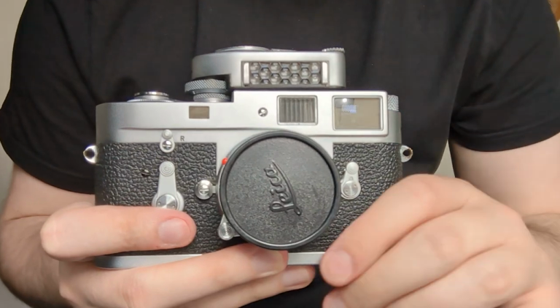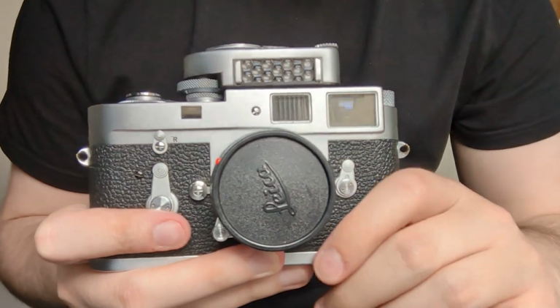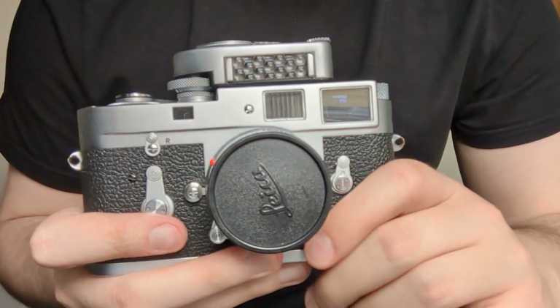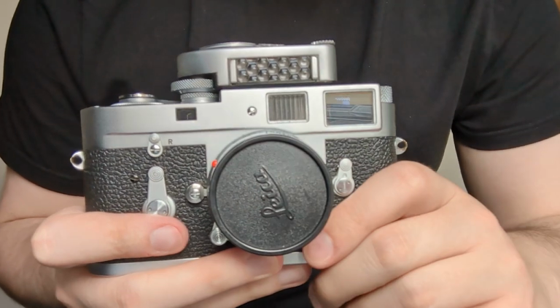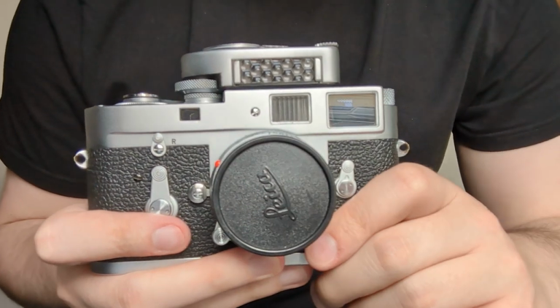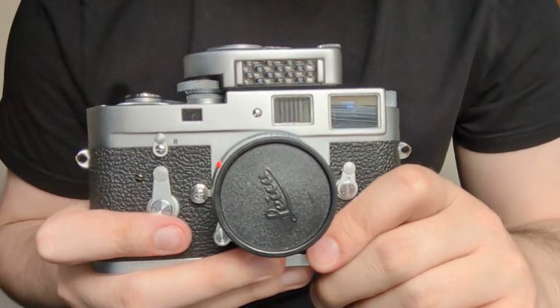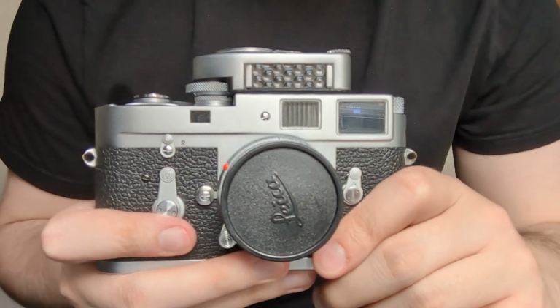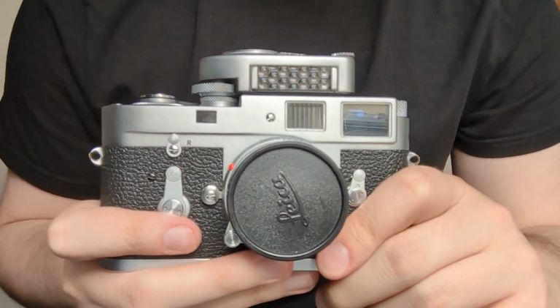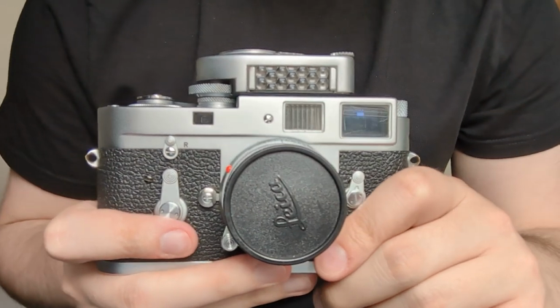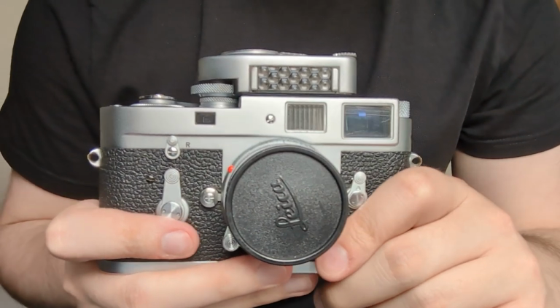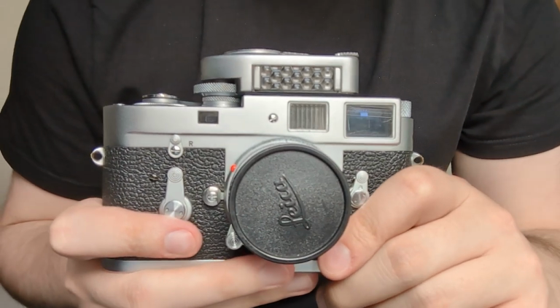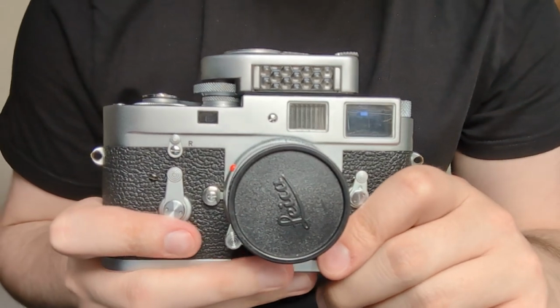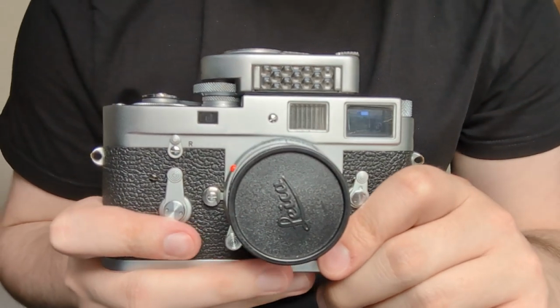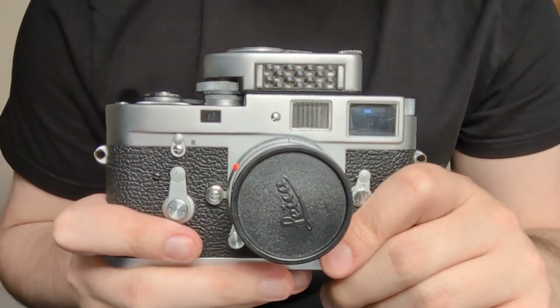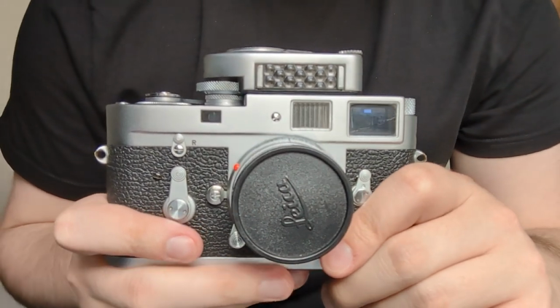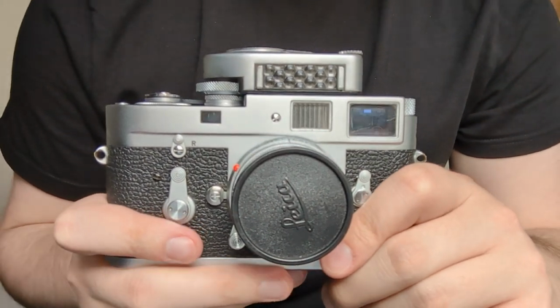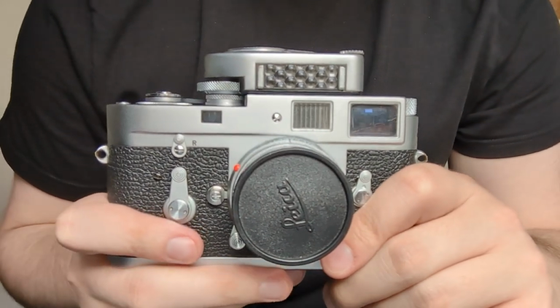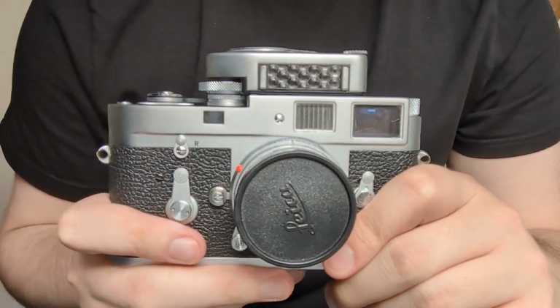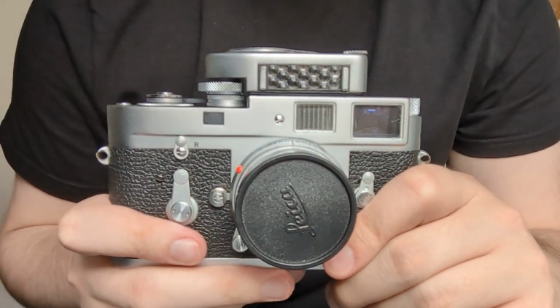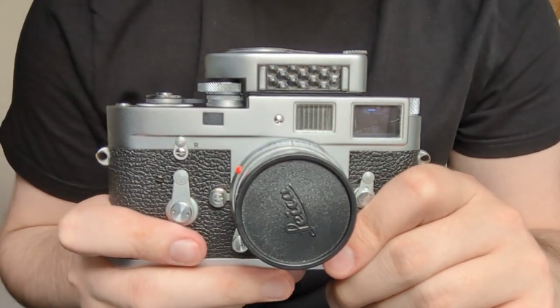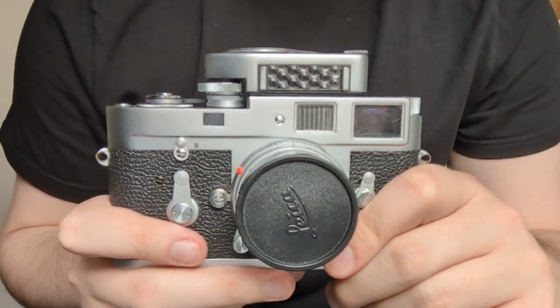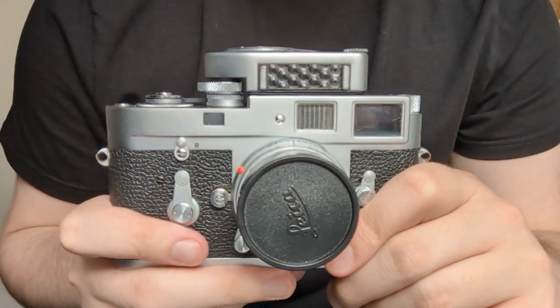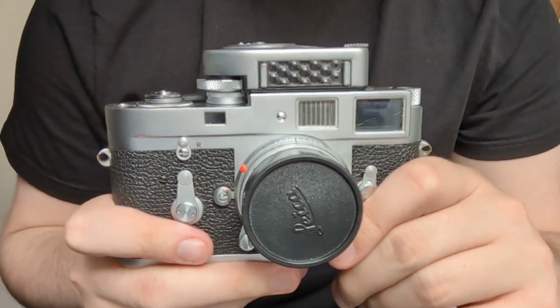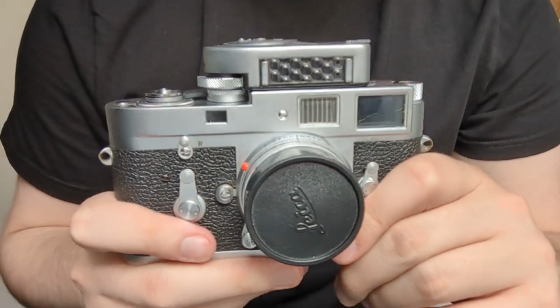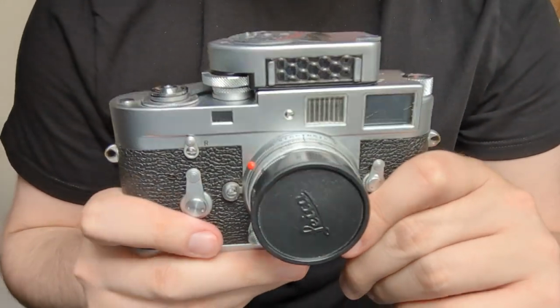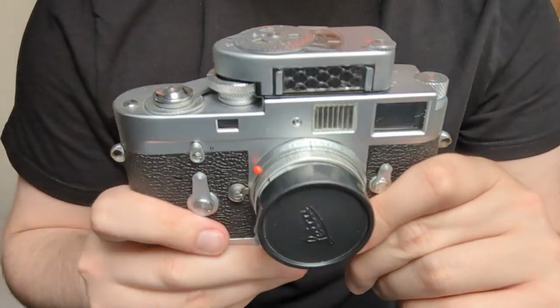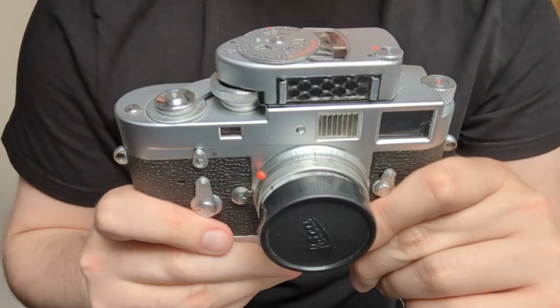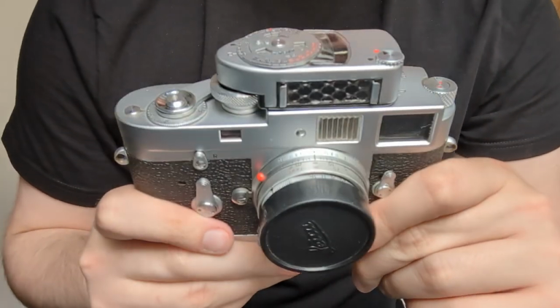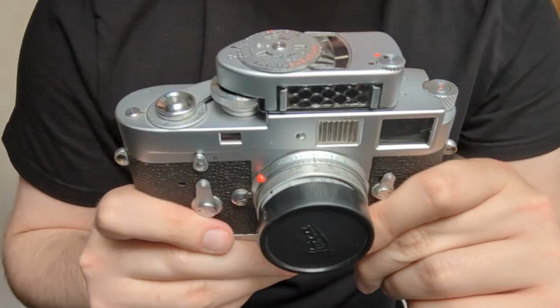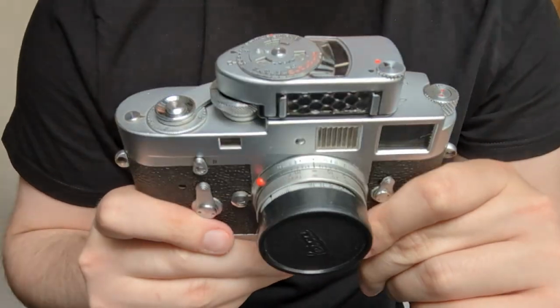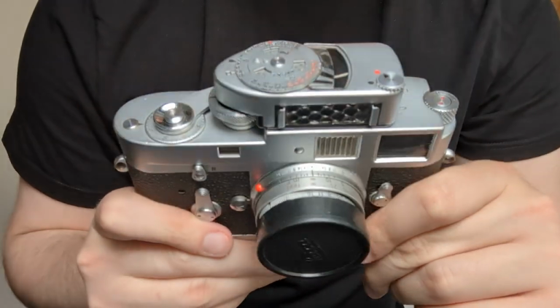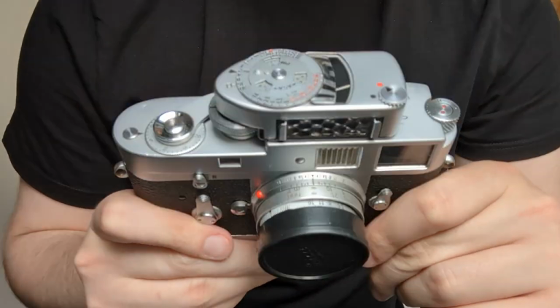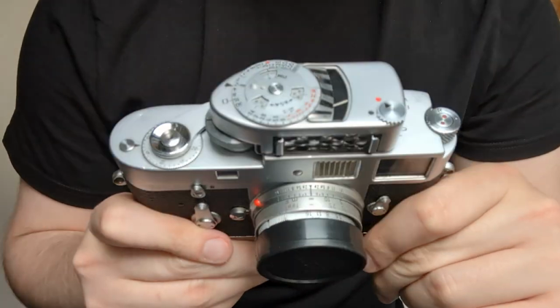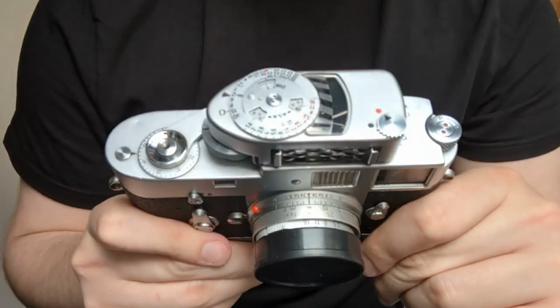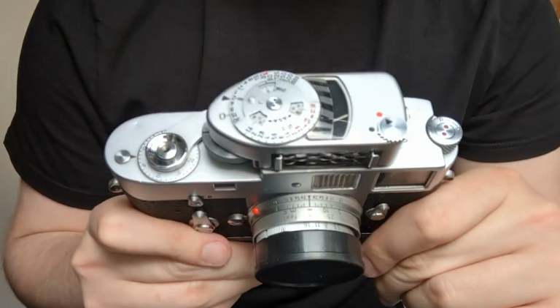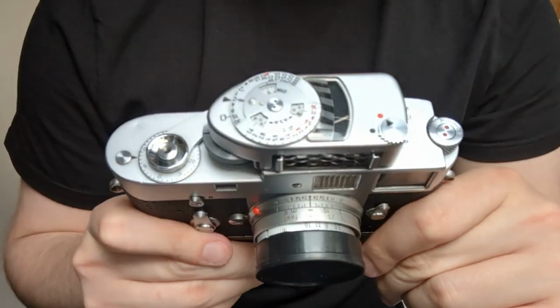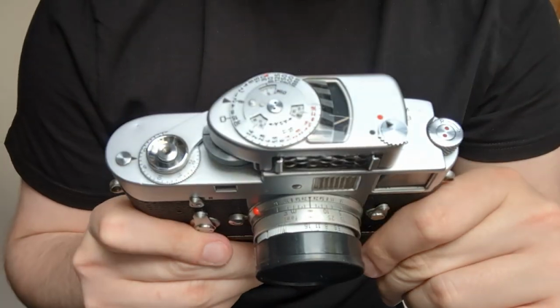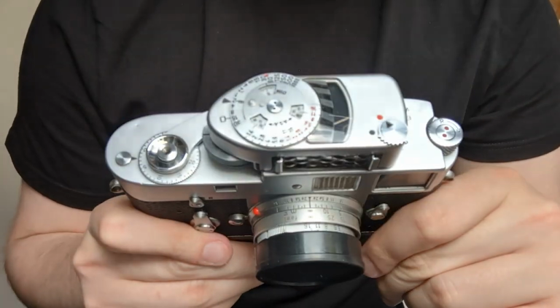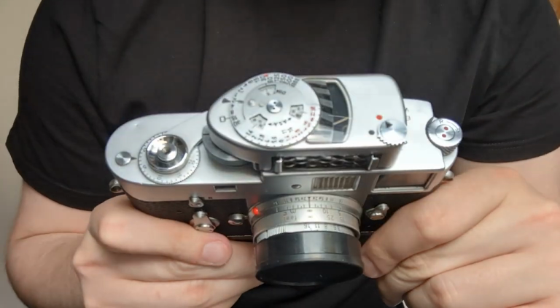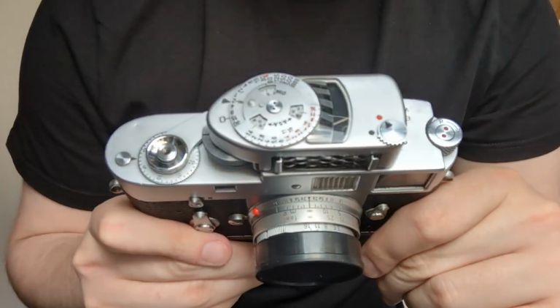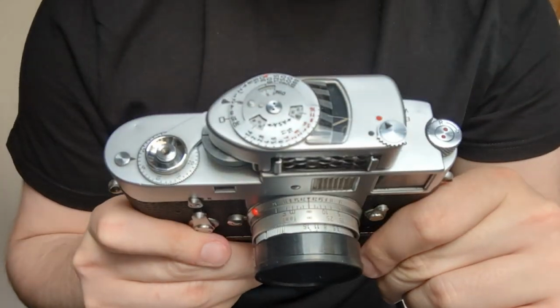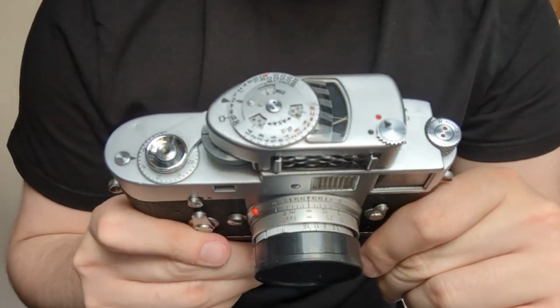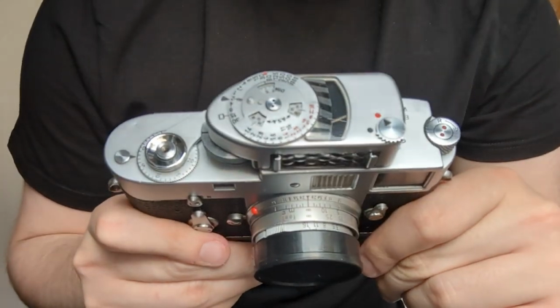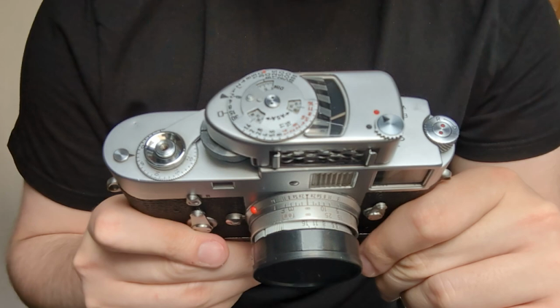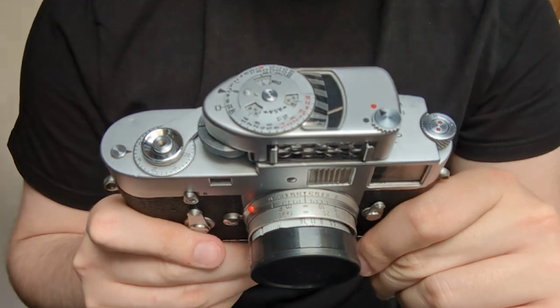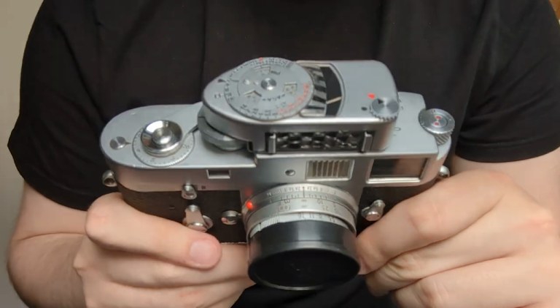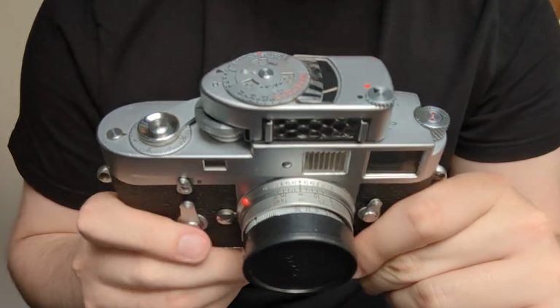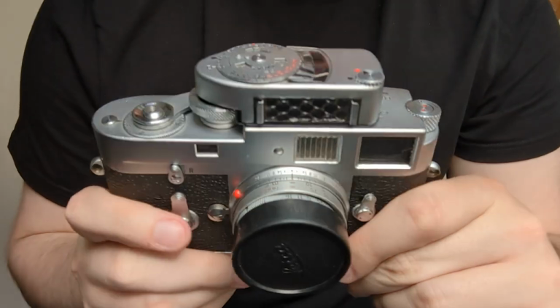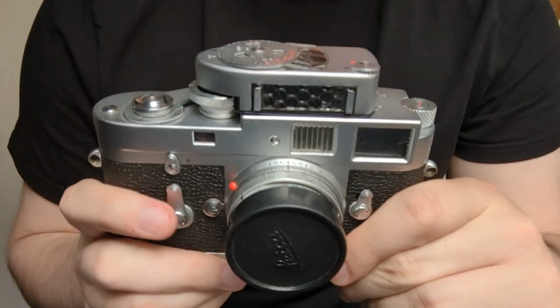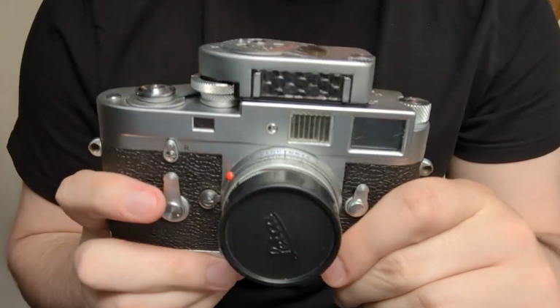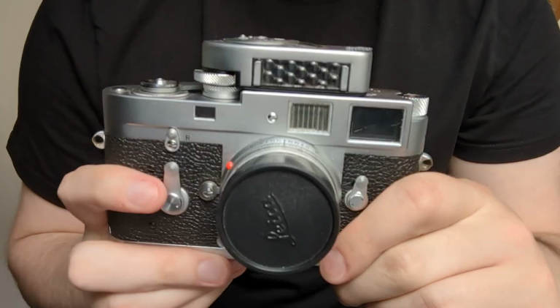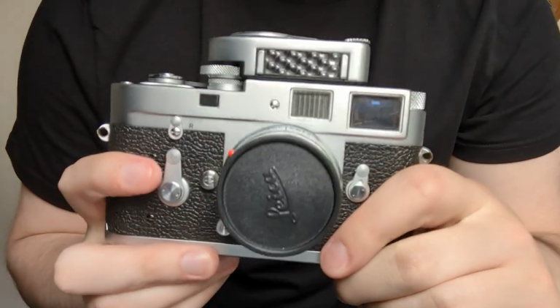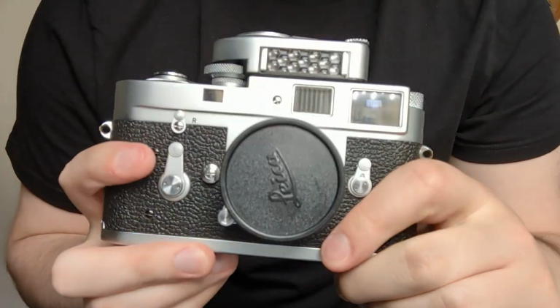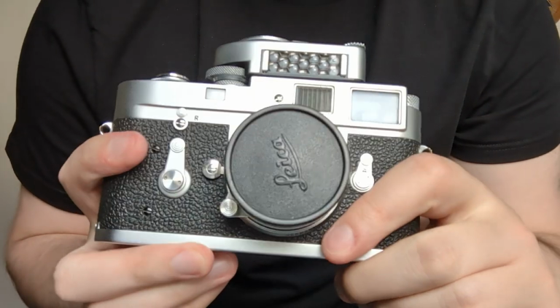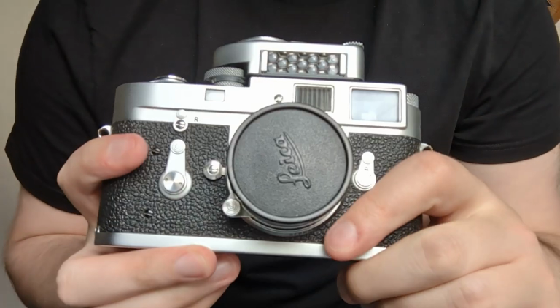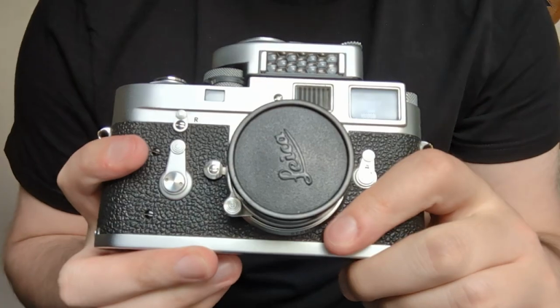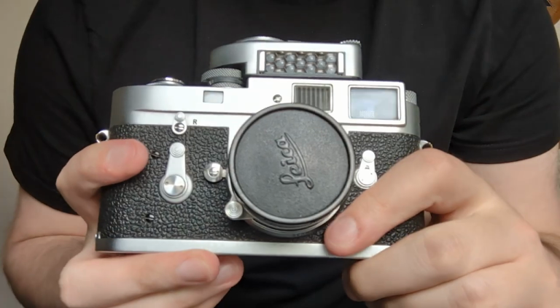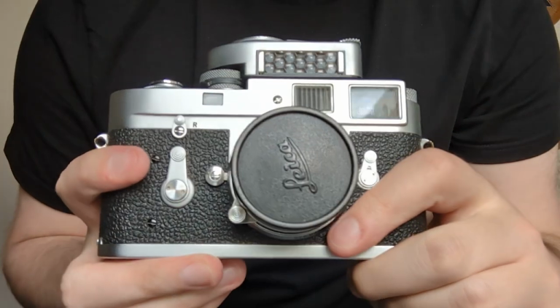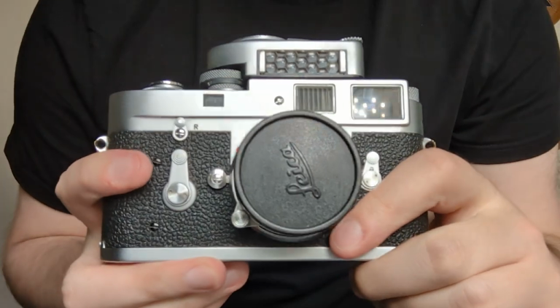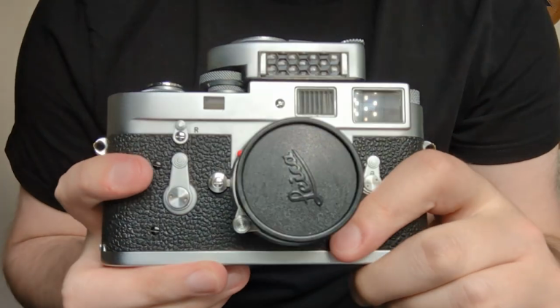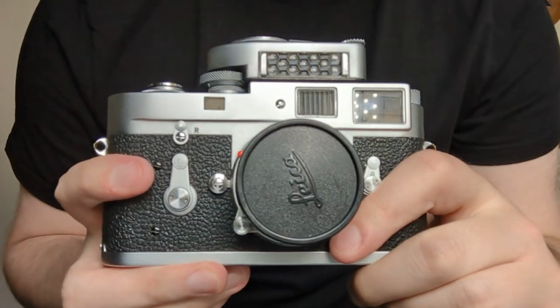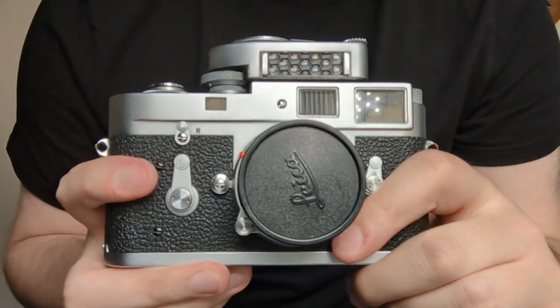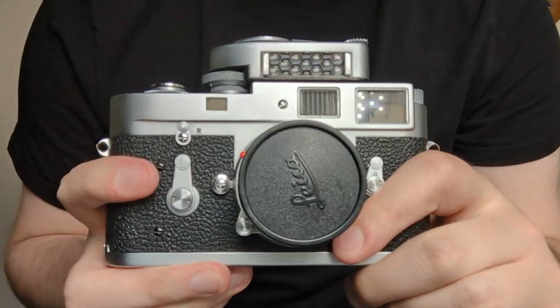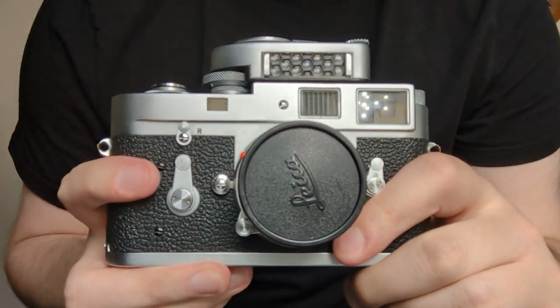I am not a Leica aficionado but I will do my best to showcase all the features of this camera in fully working order.